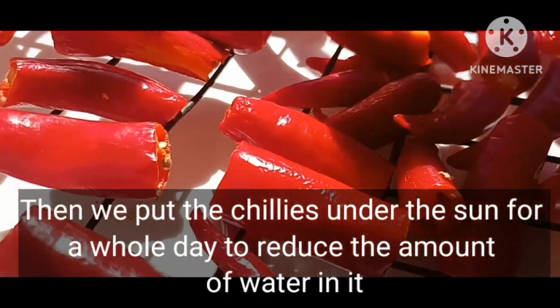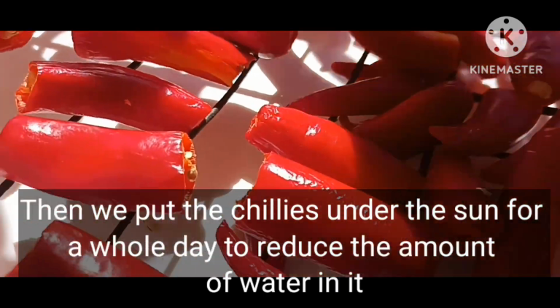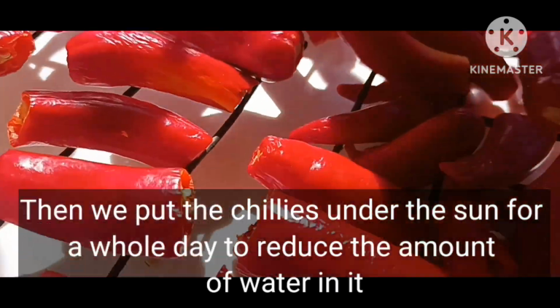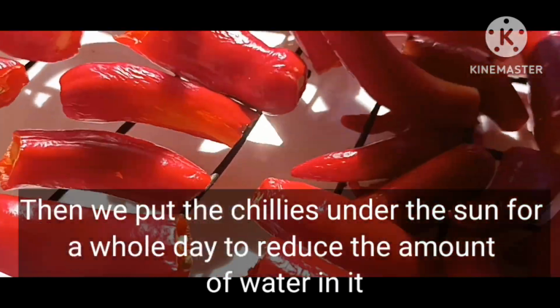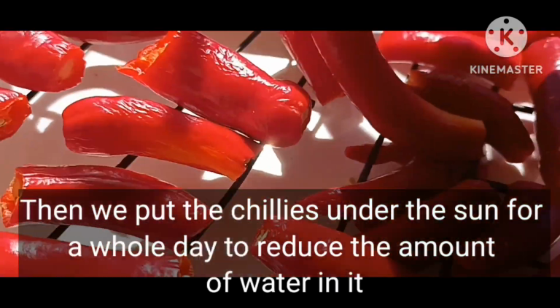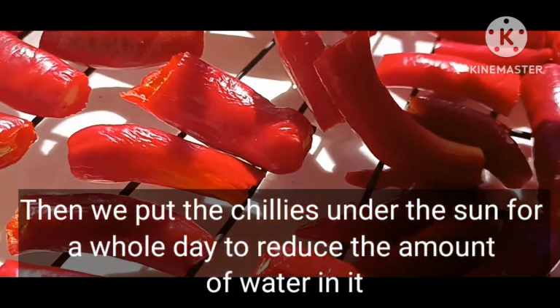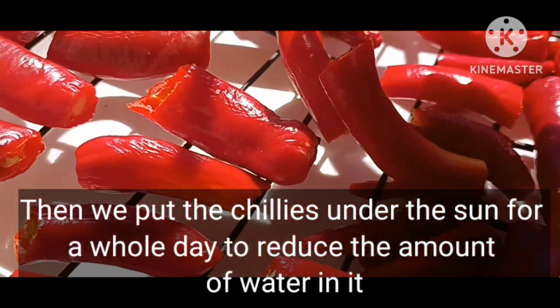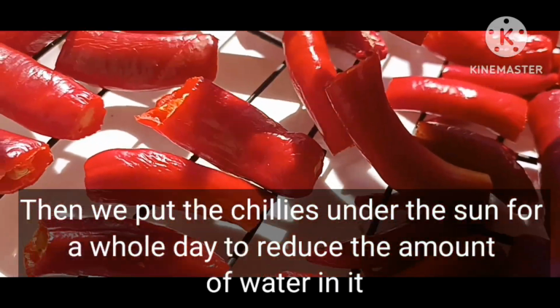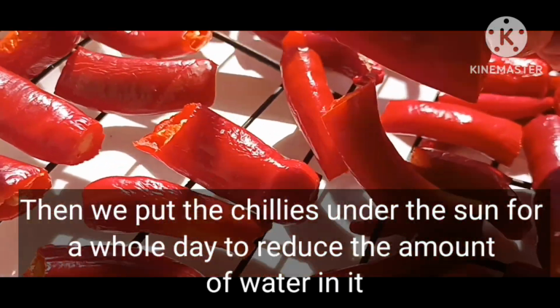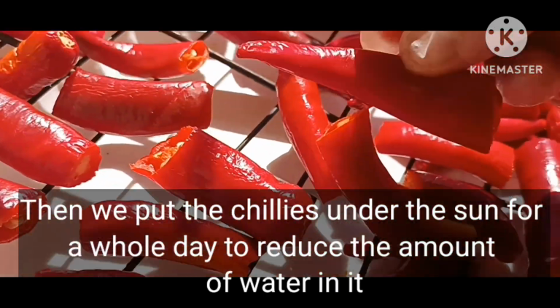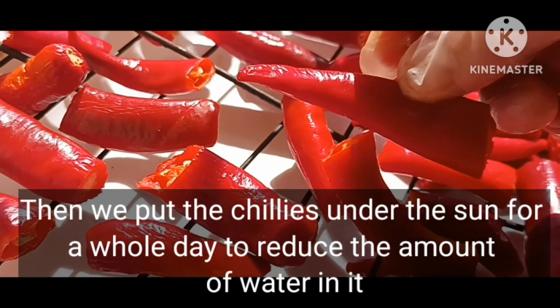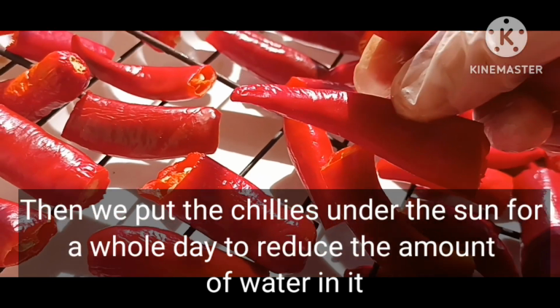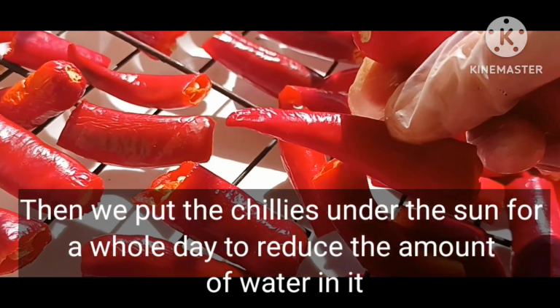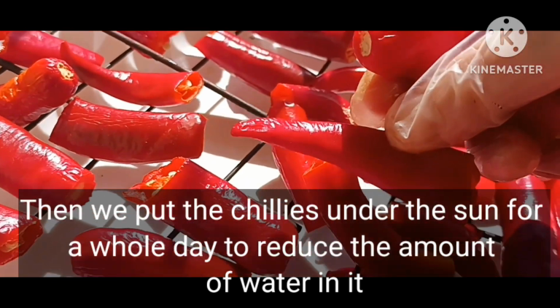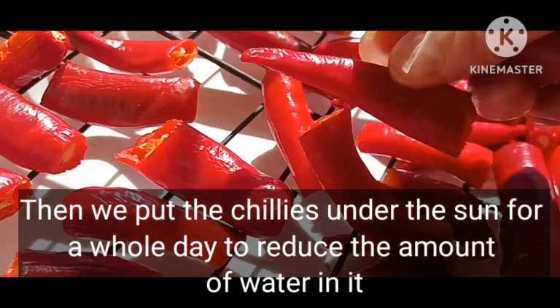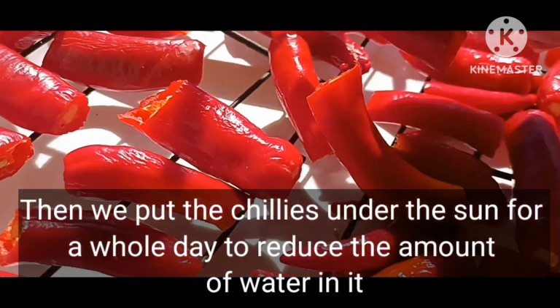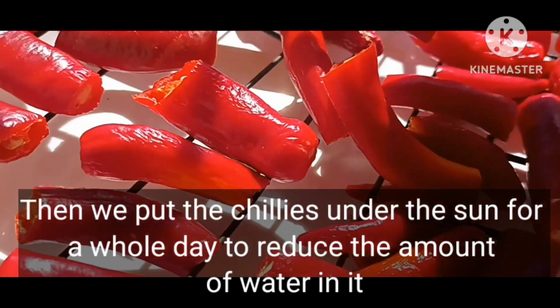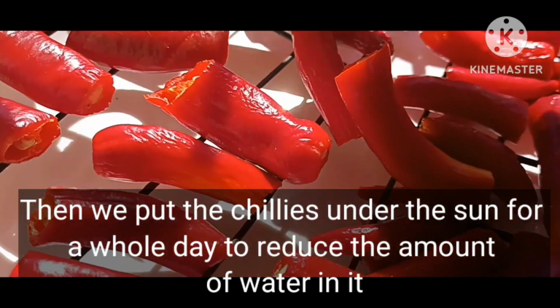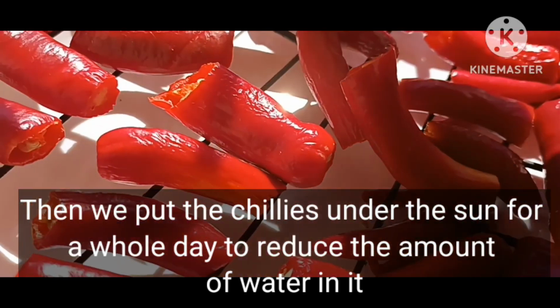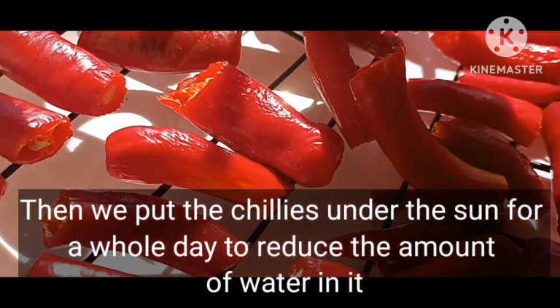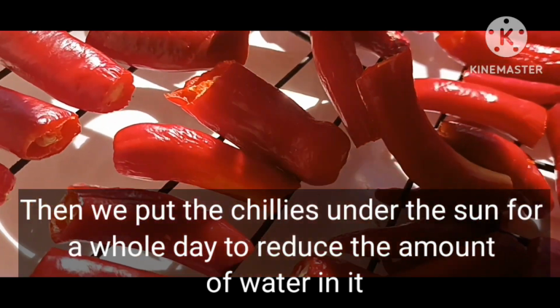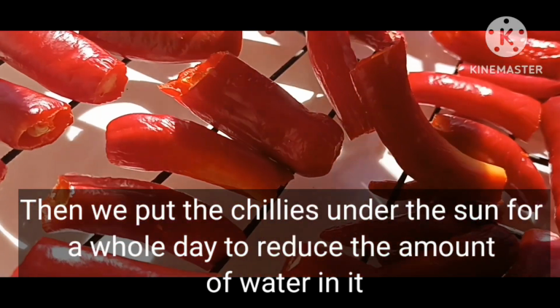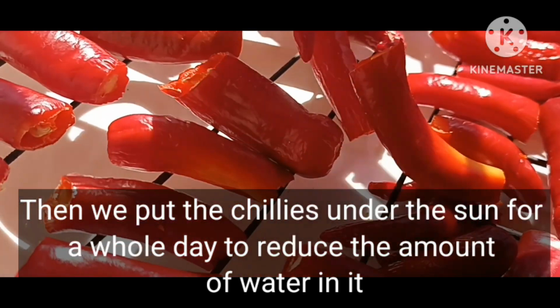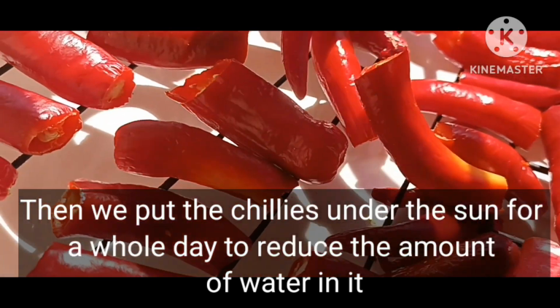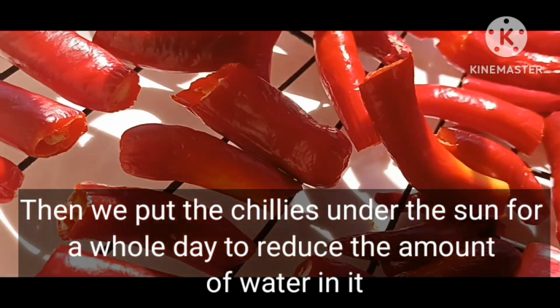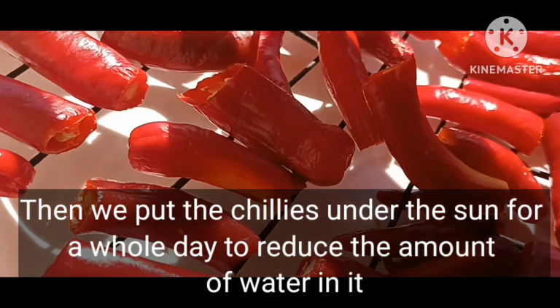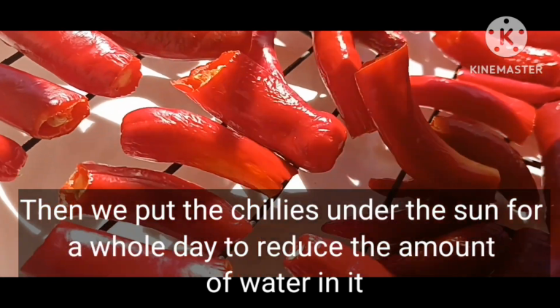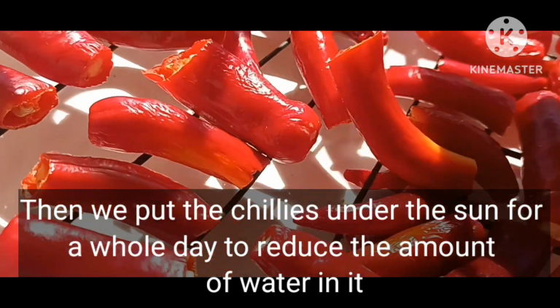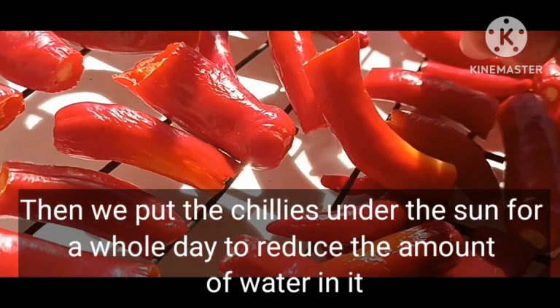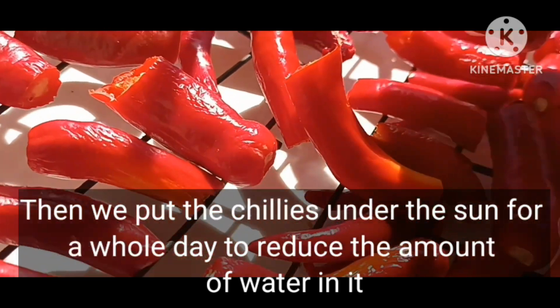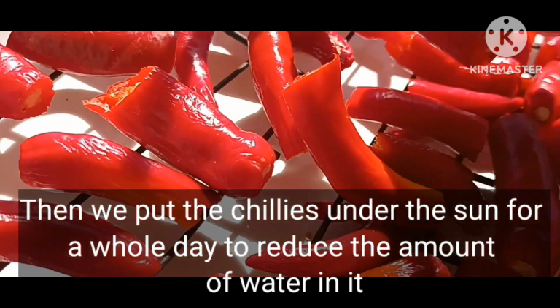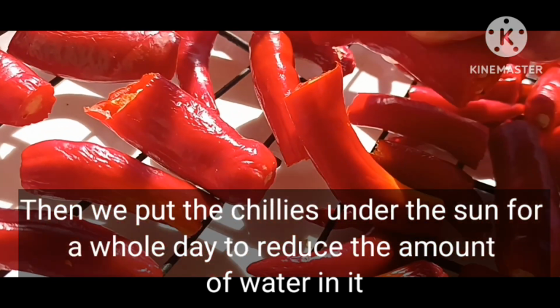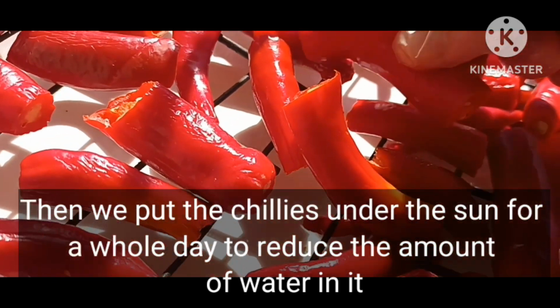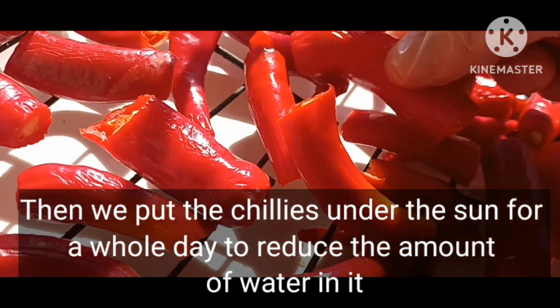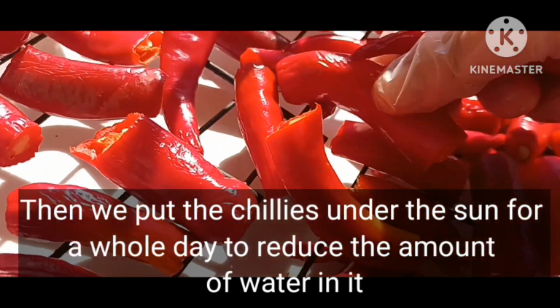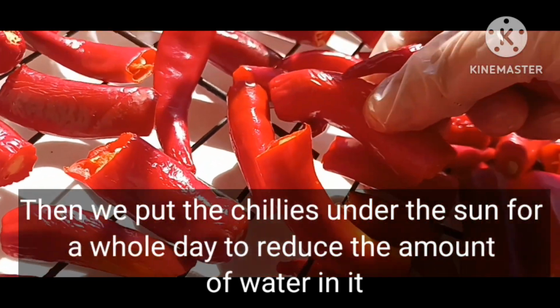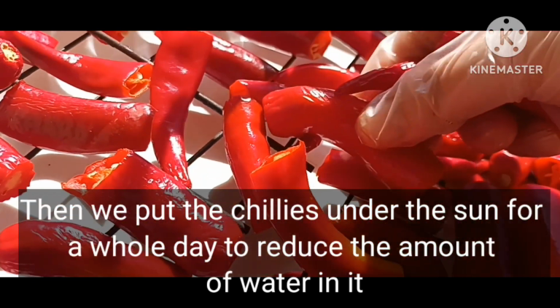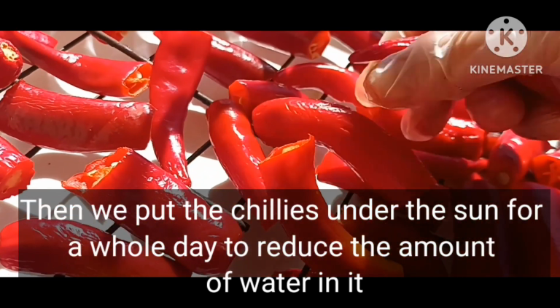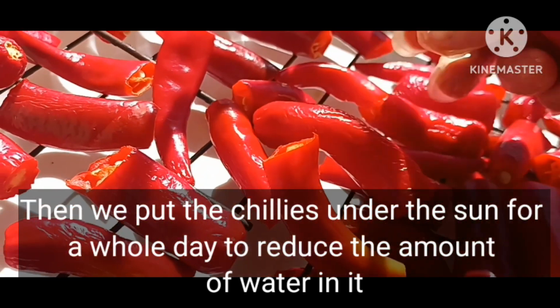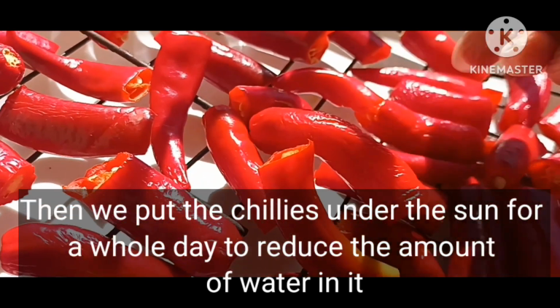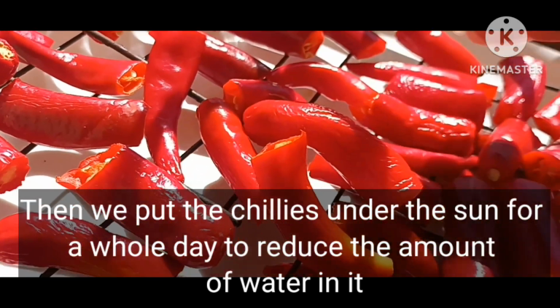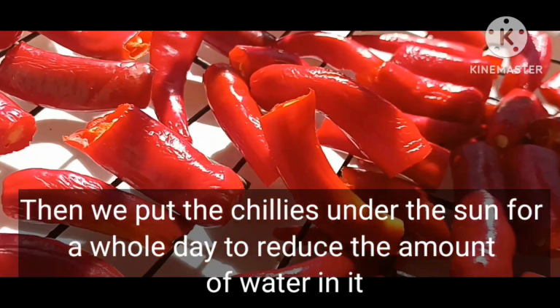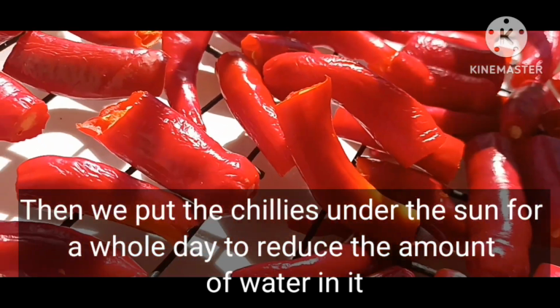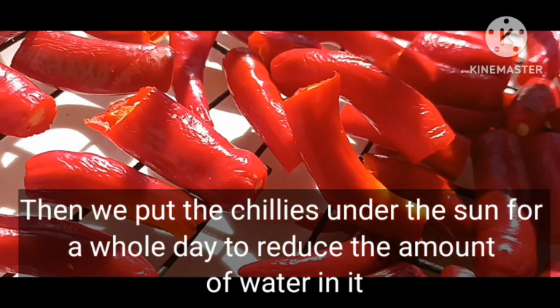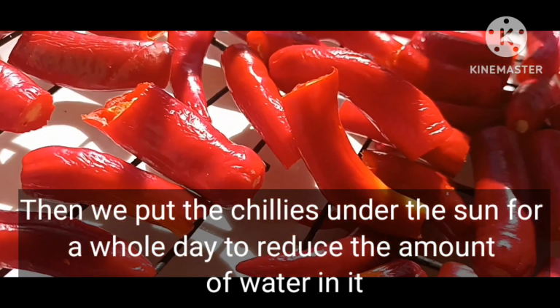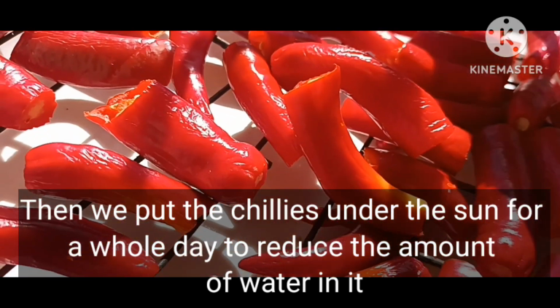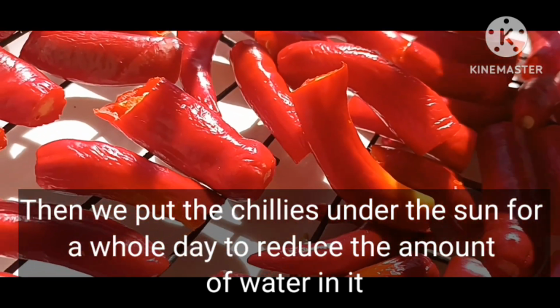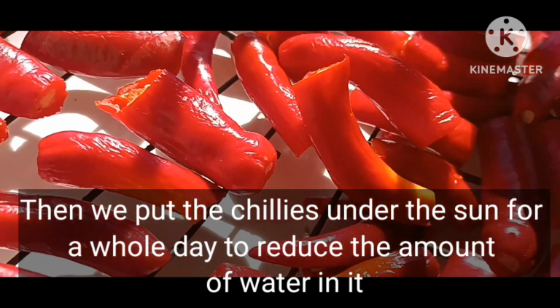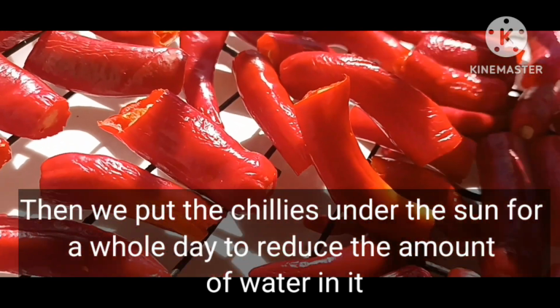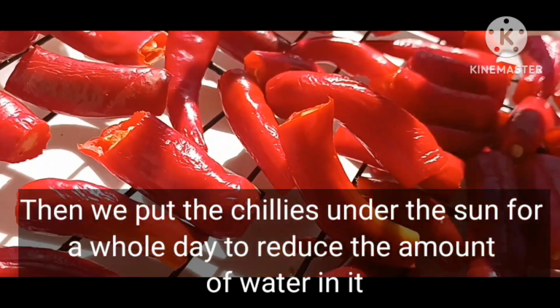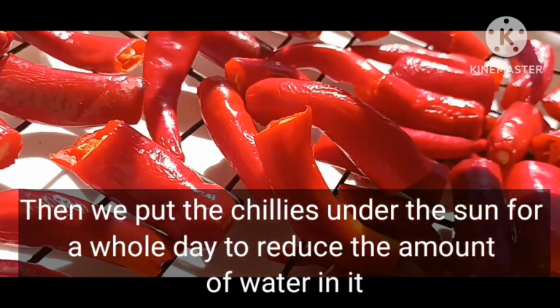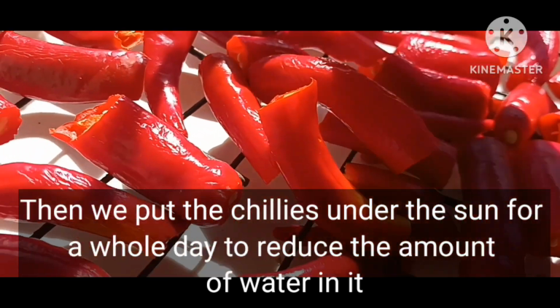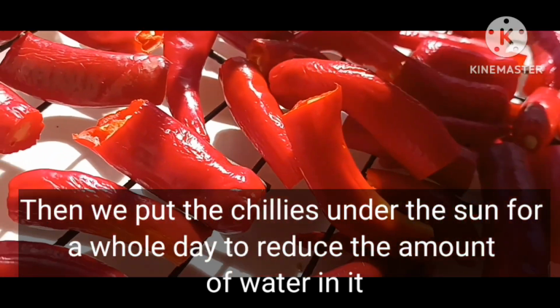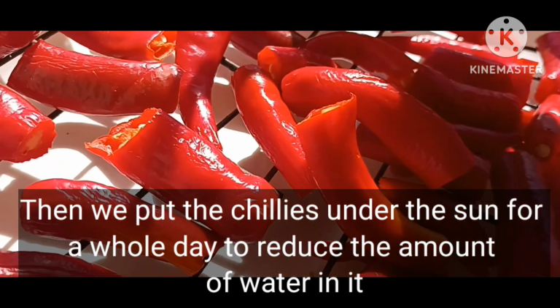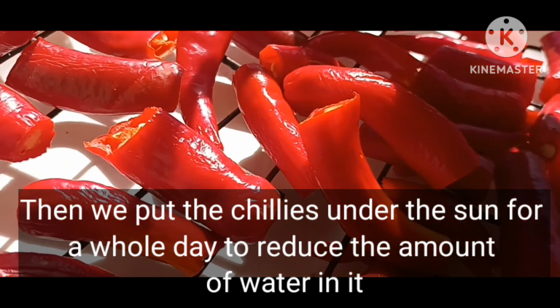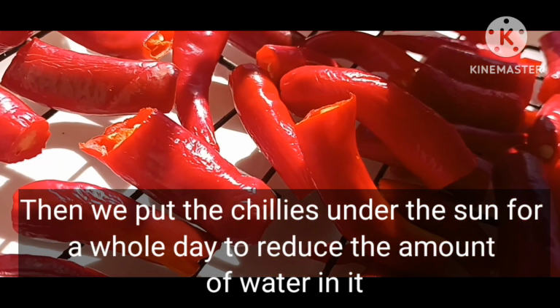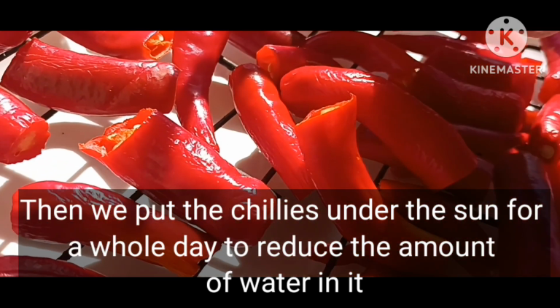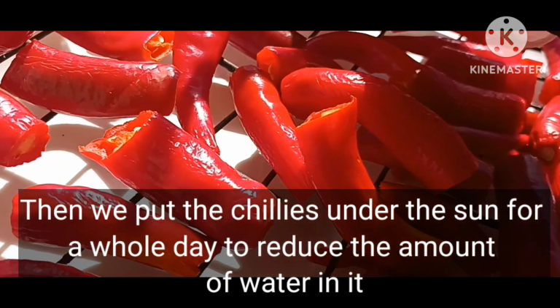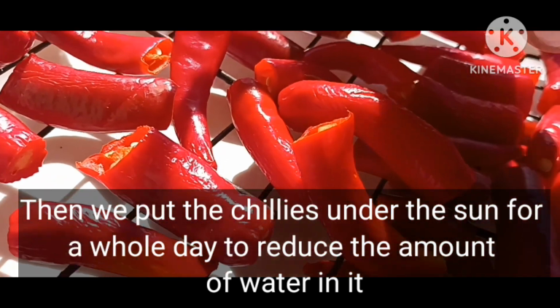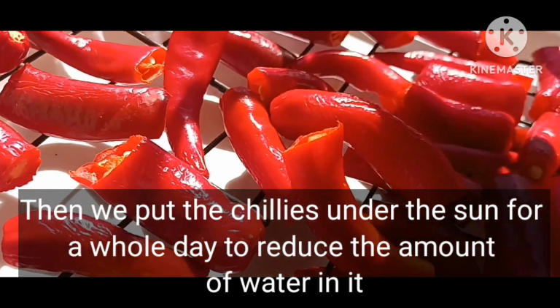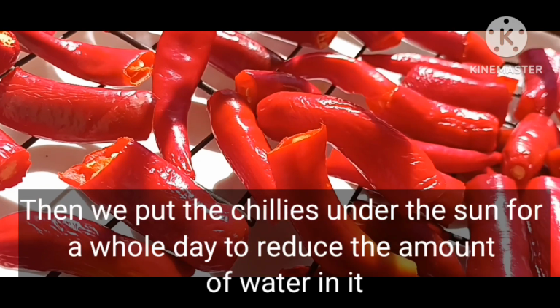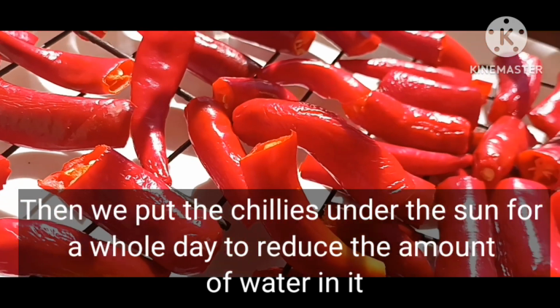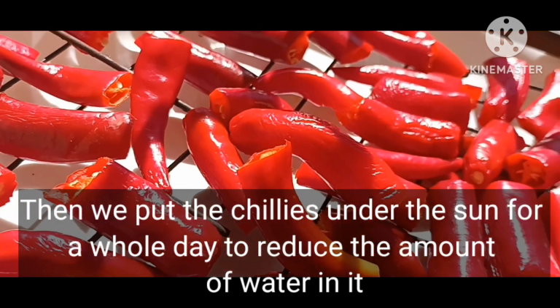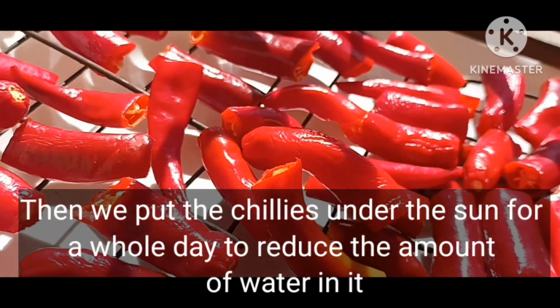Then we put the chilies under the sun for a whole day to reduce the amount of water in them.